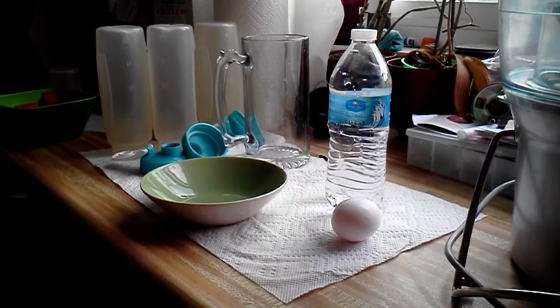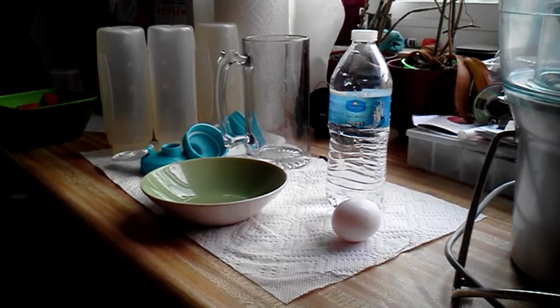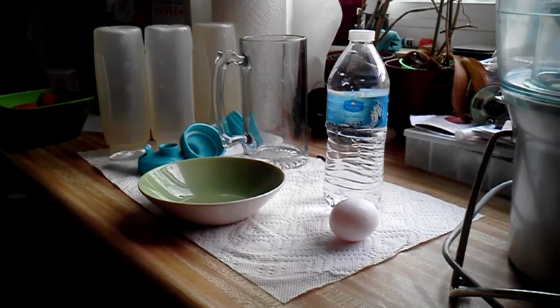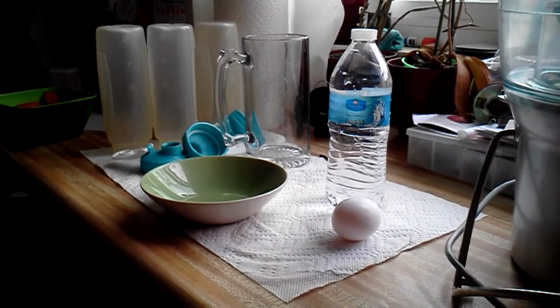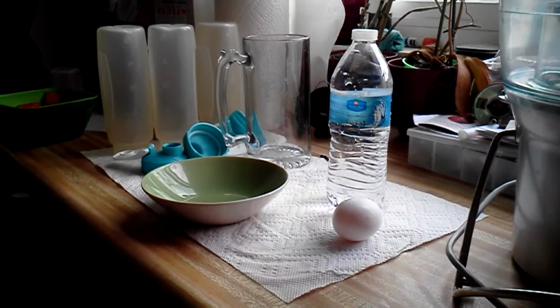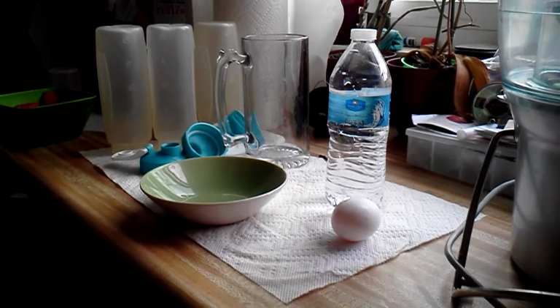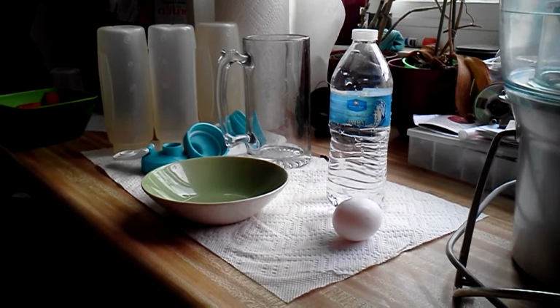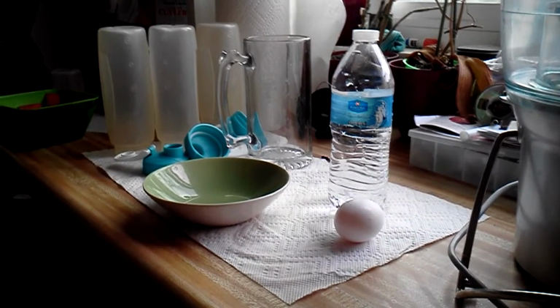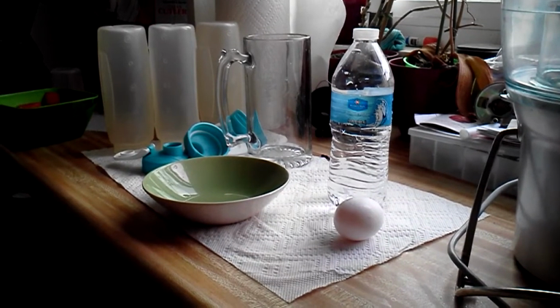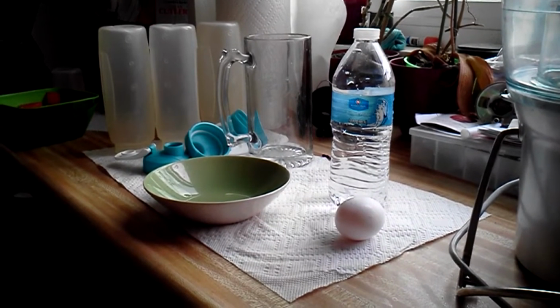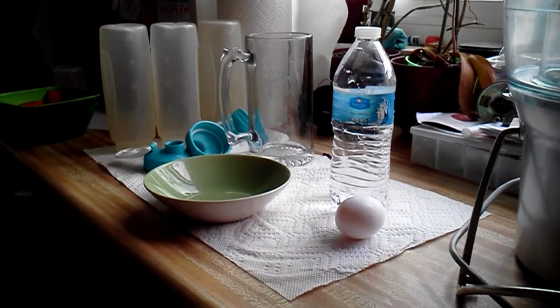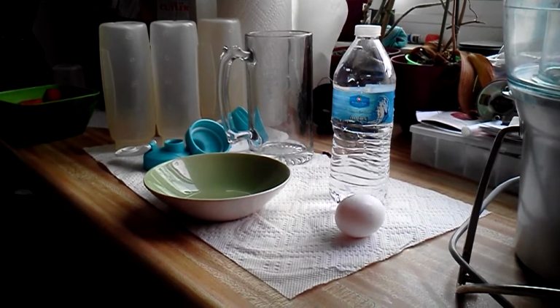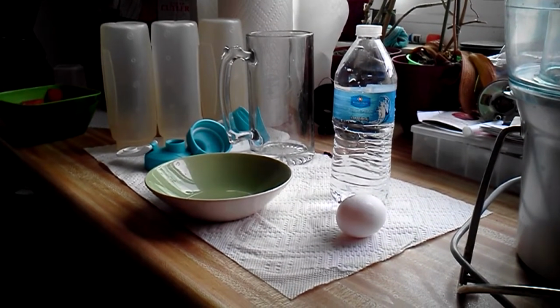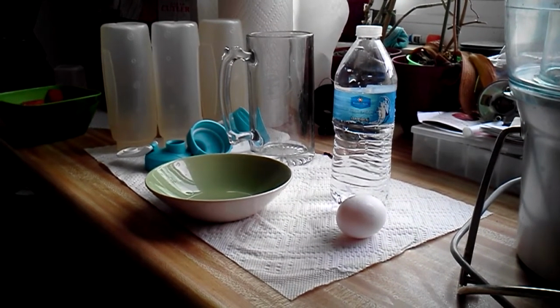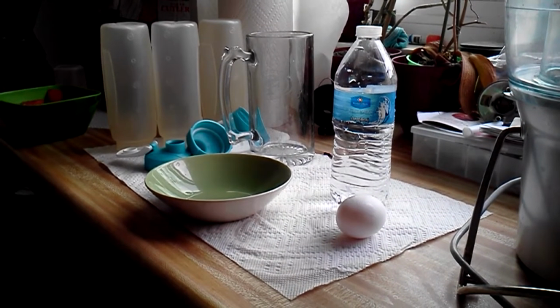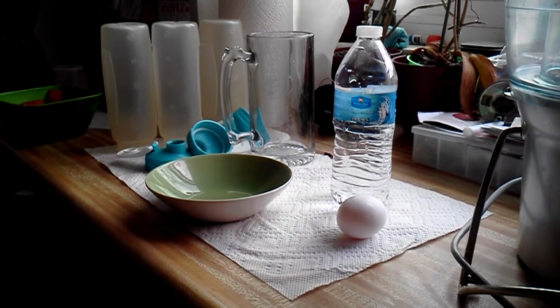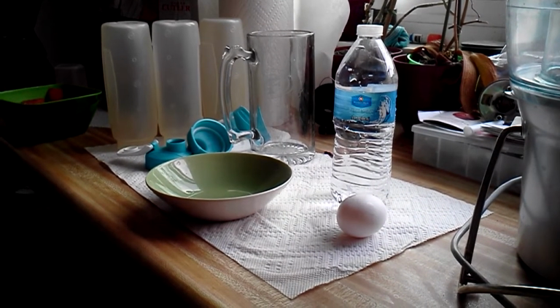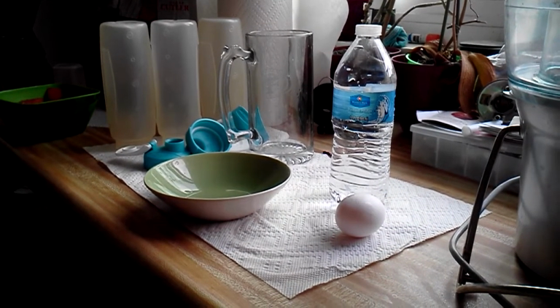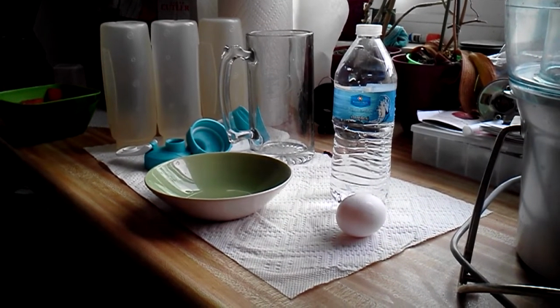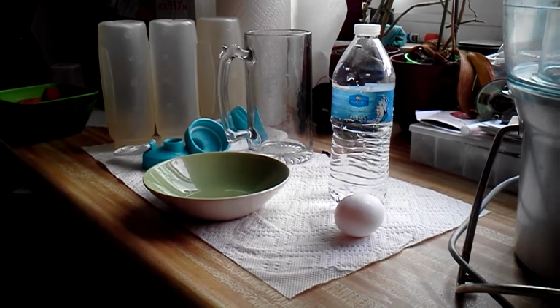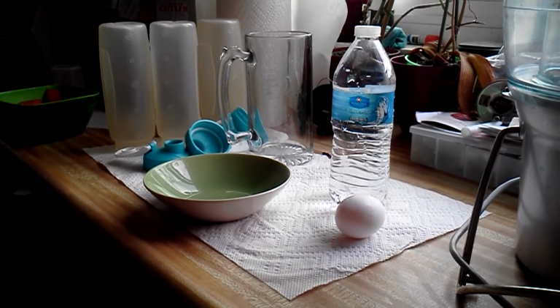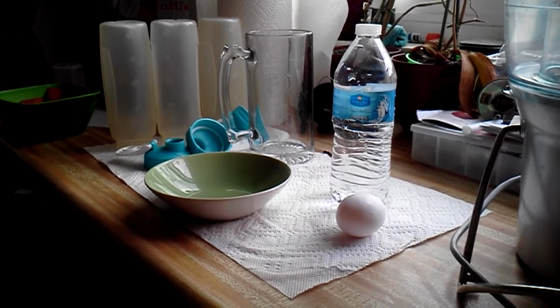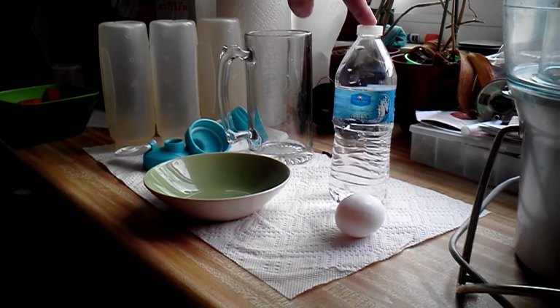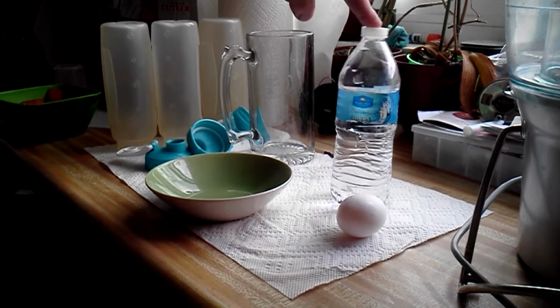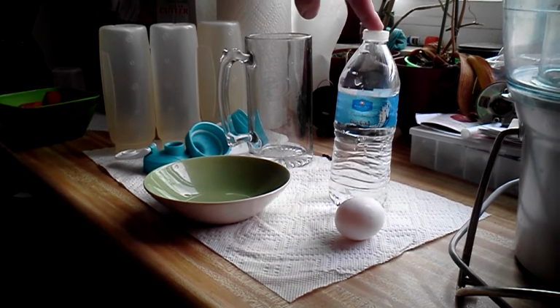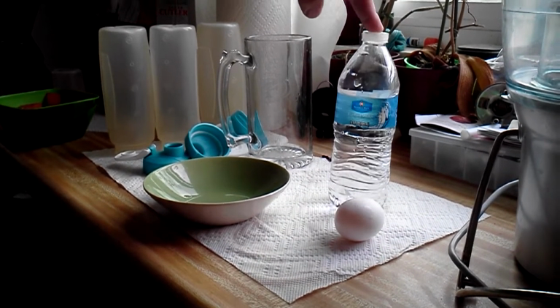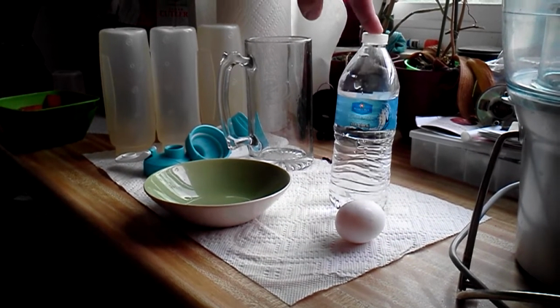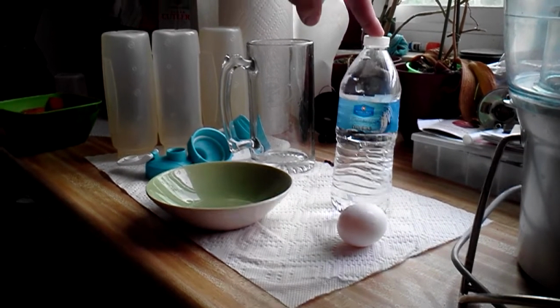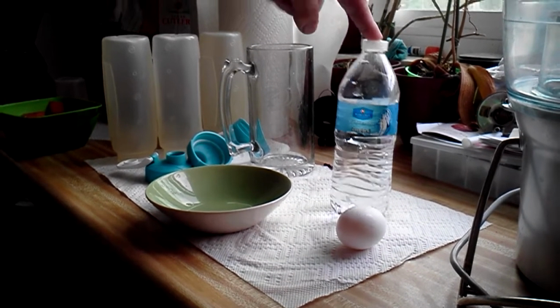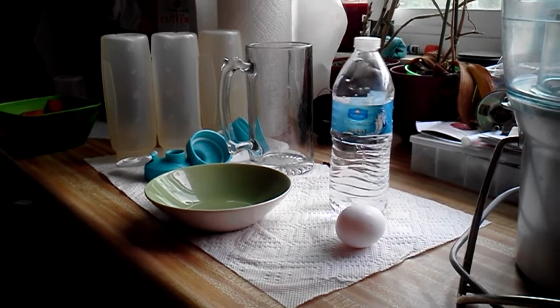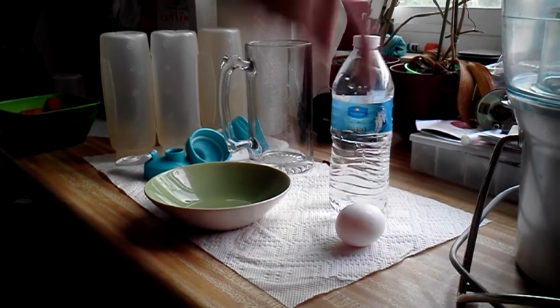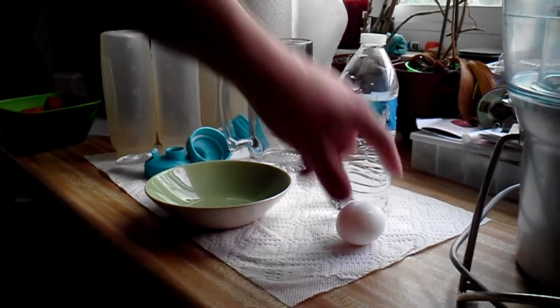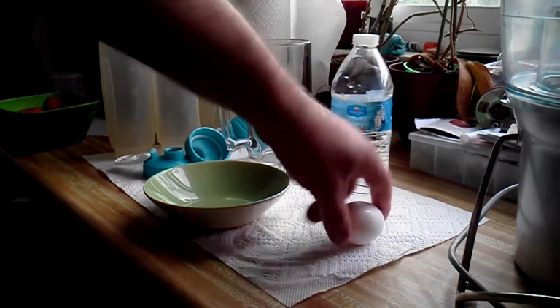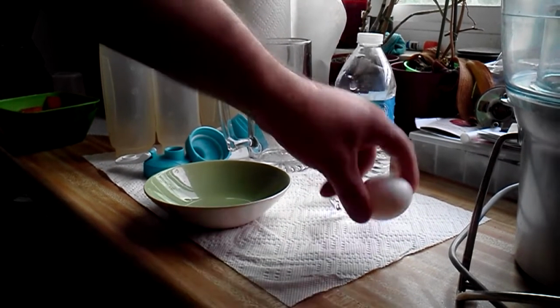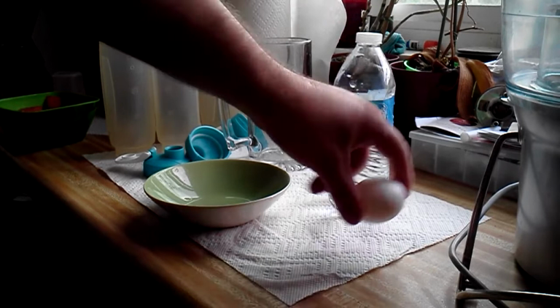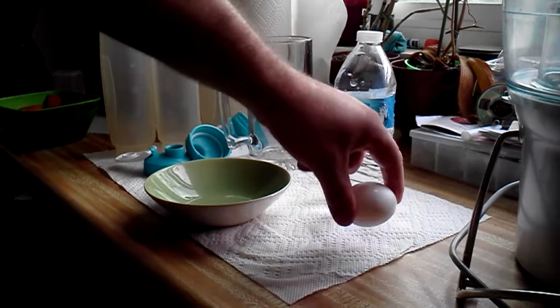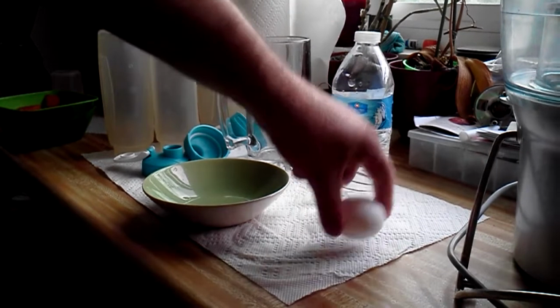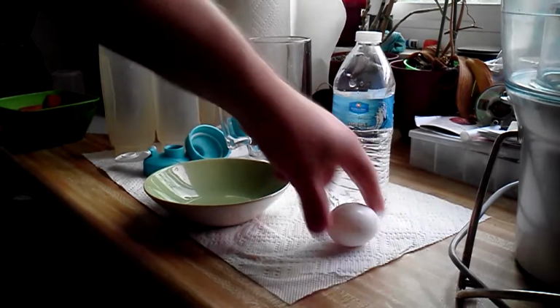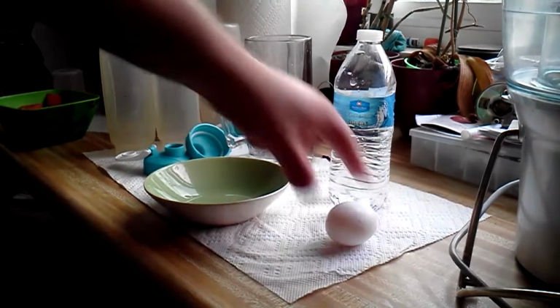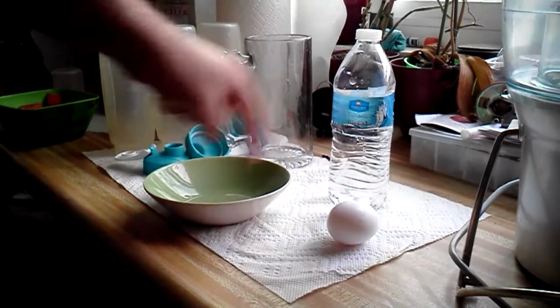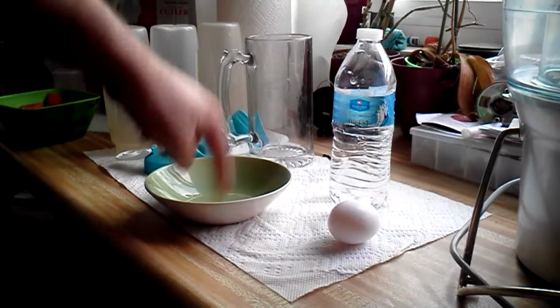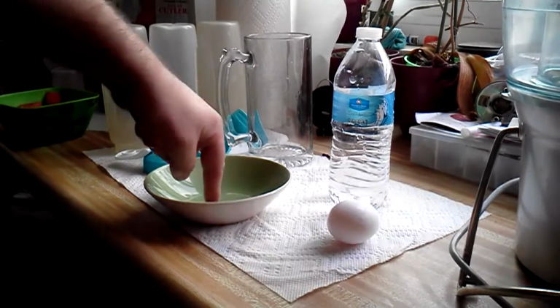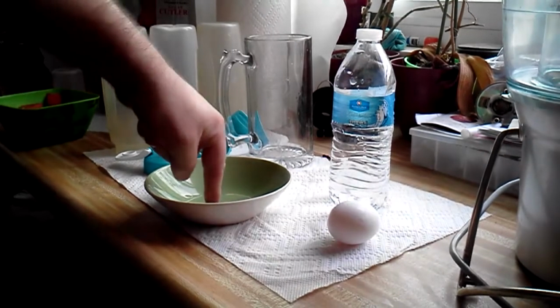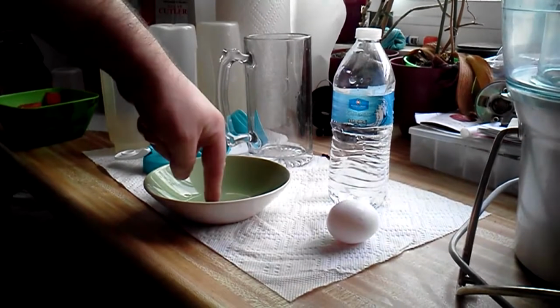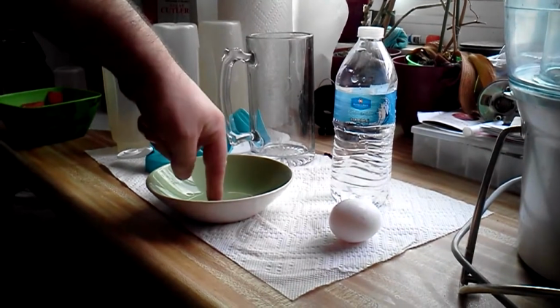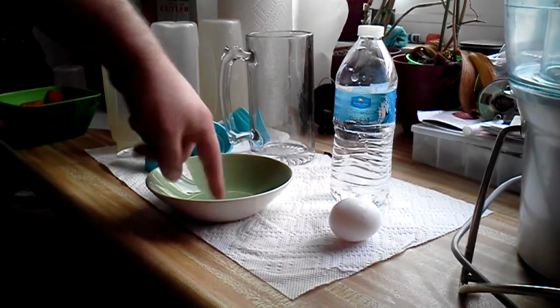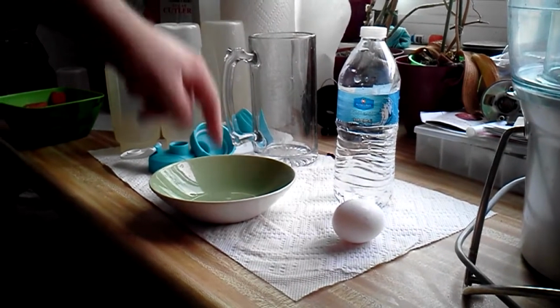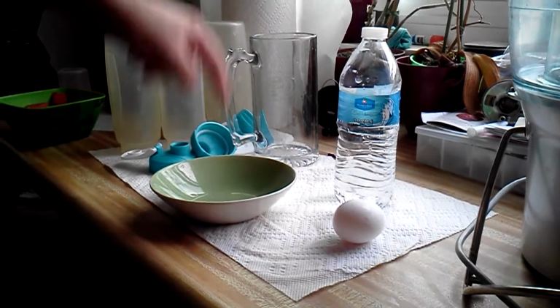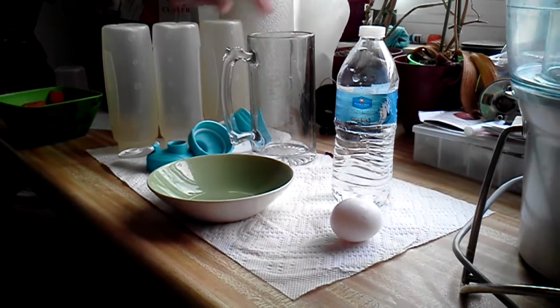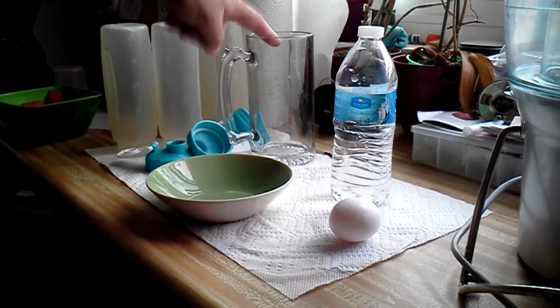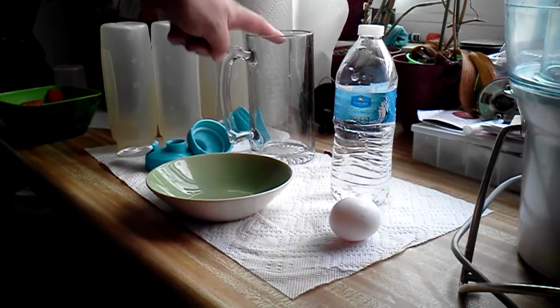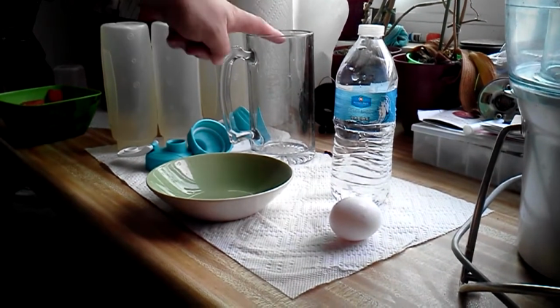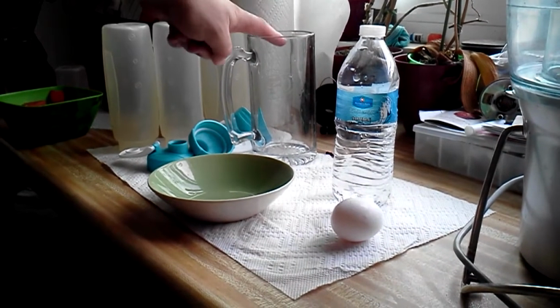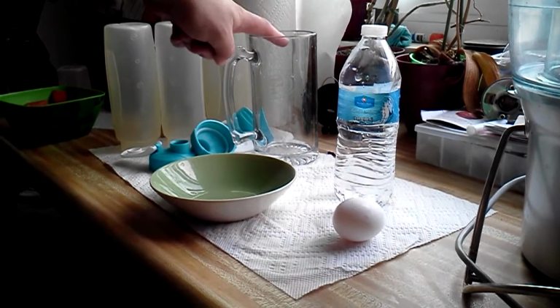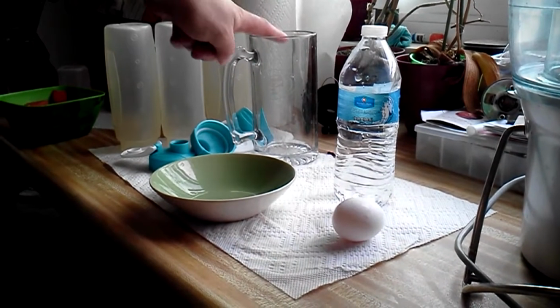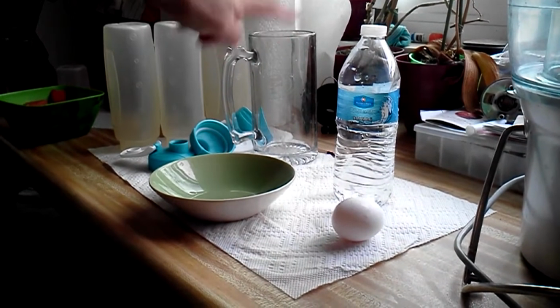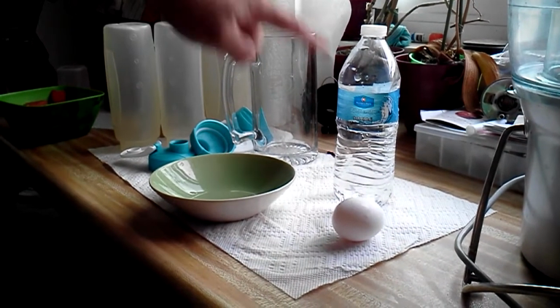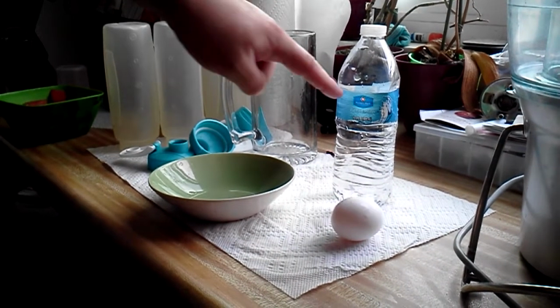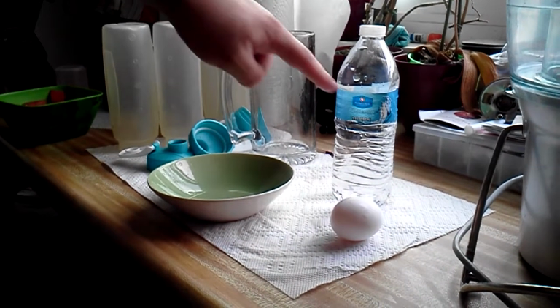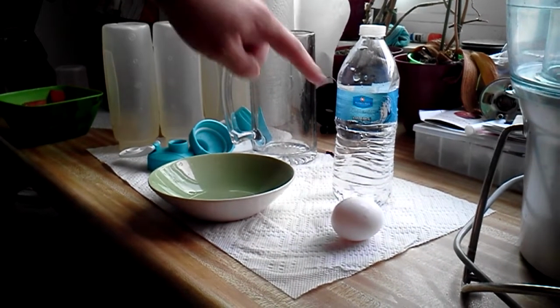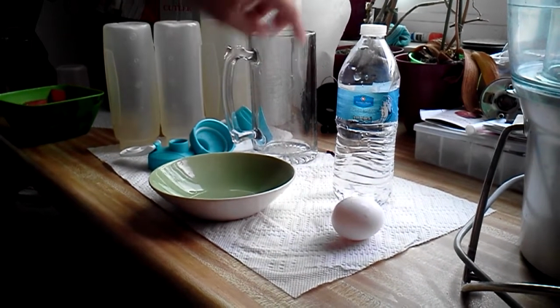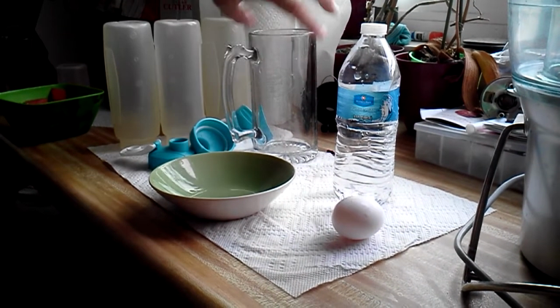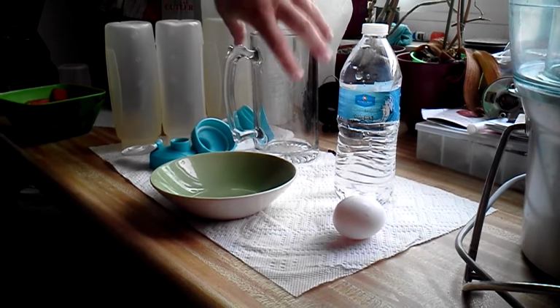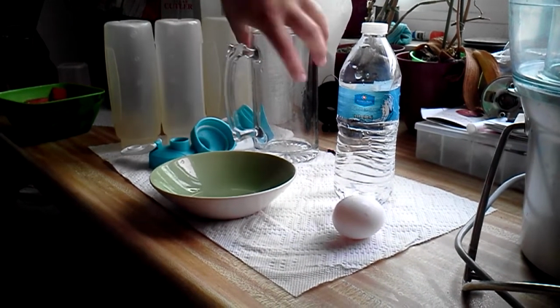Separation 101. What do you need? You need a bottle, an egg, a bowl, and a glass to pour the water into.